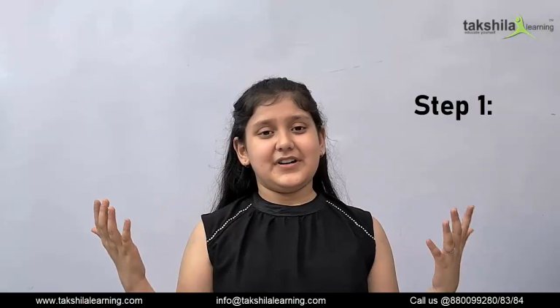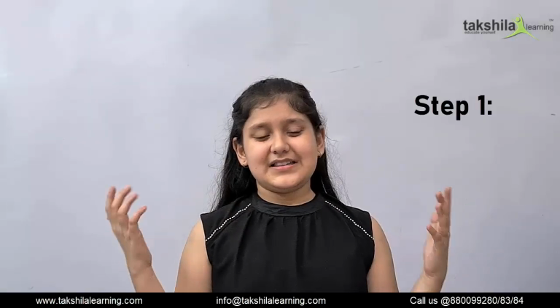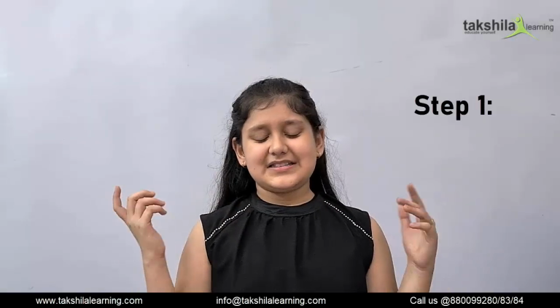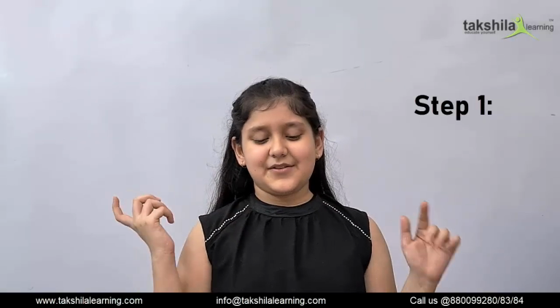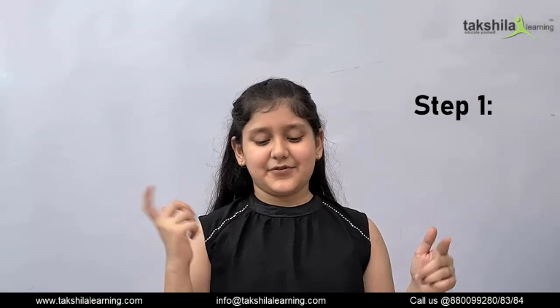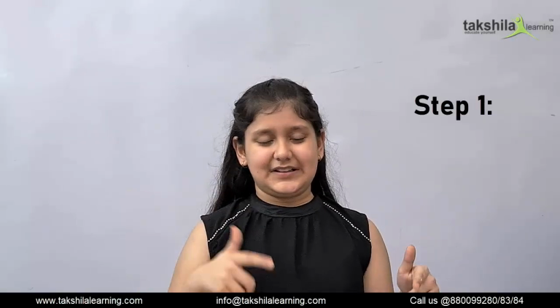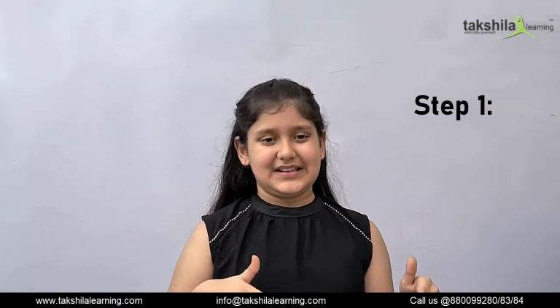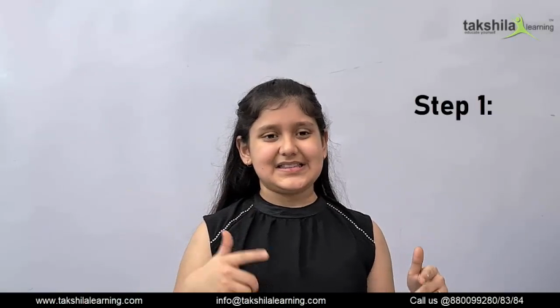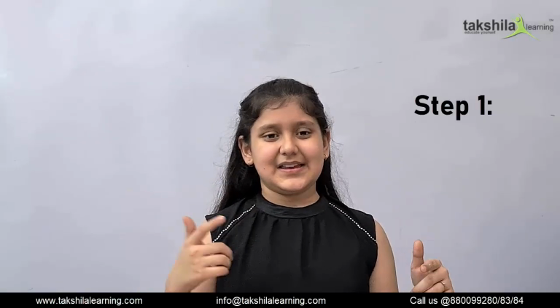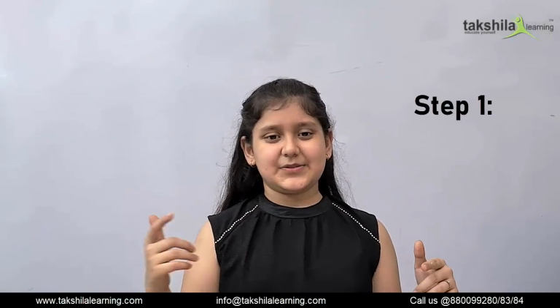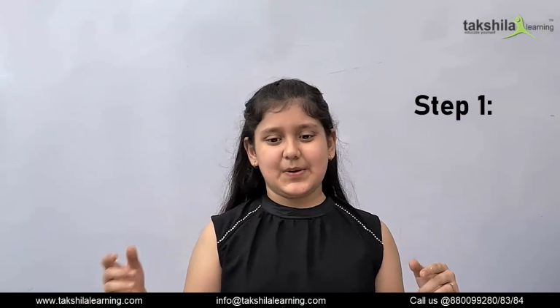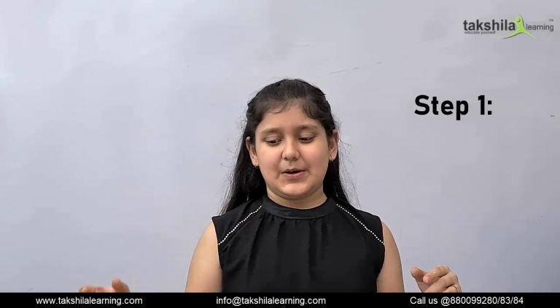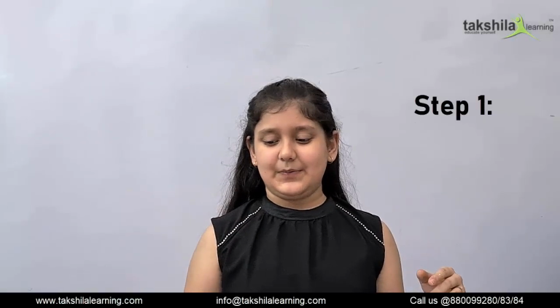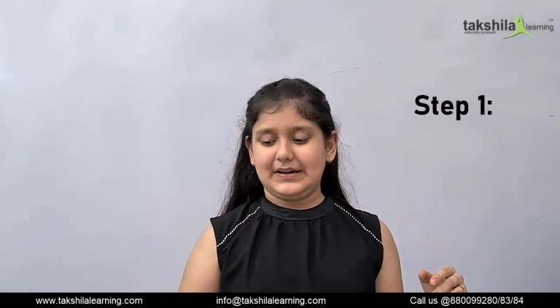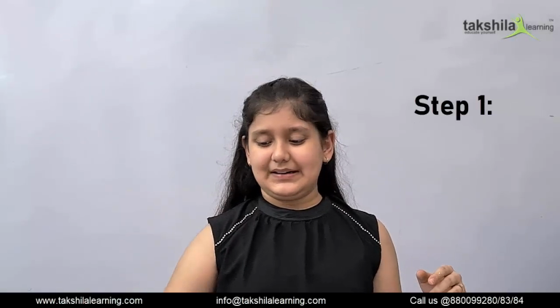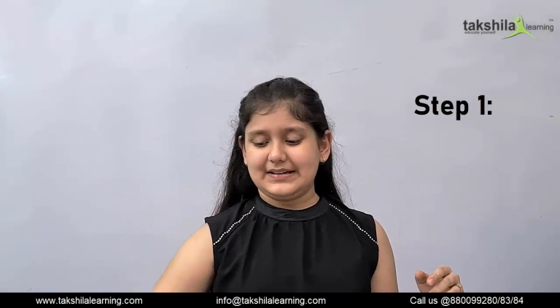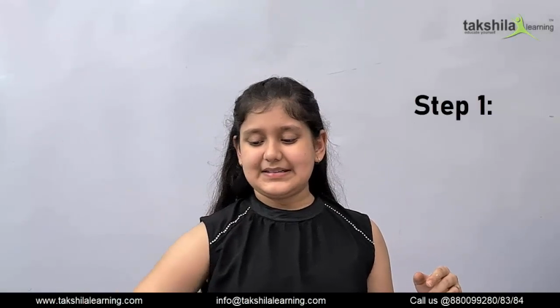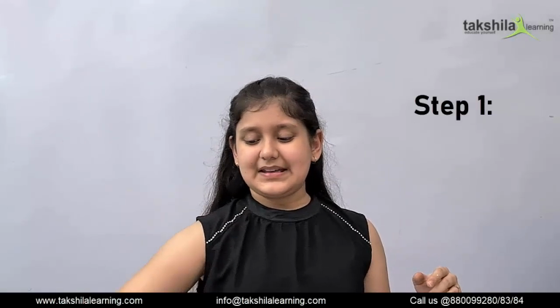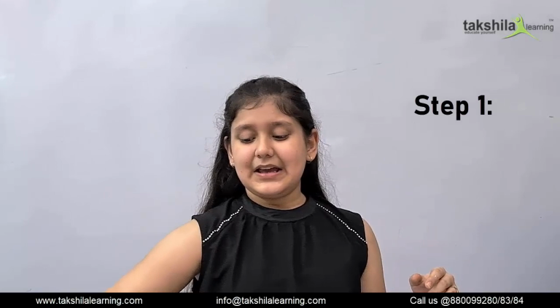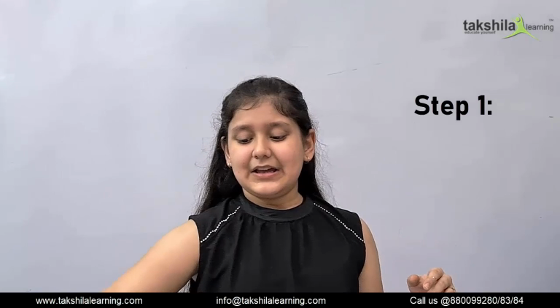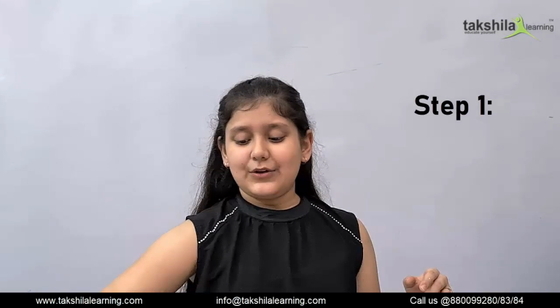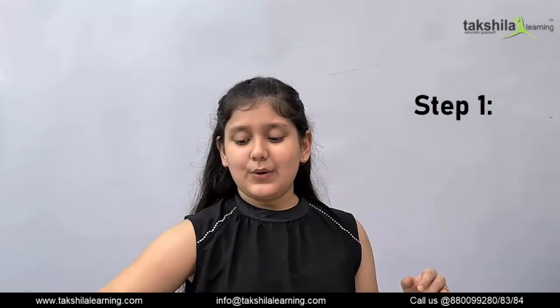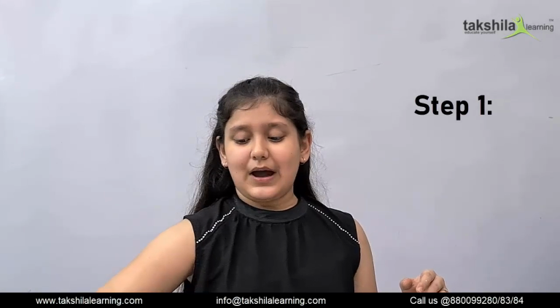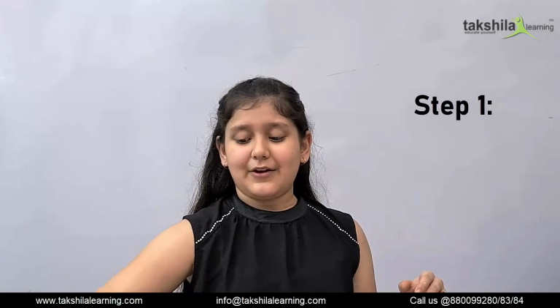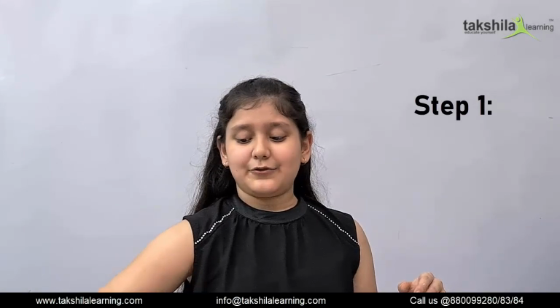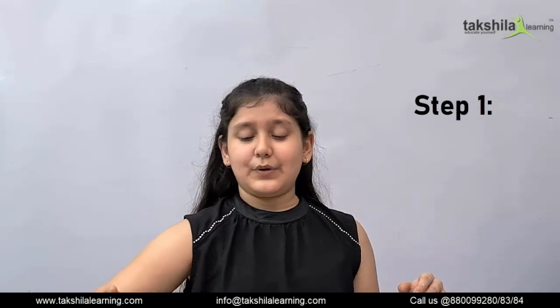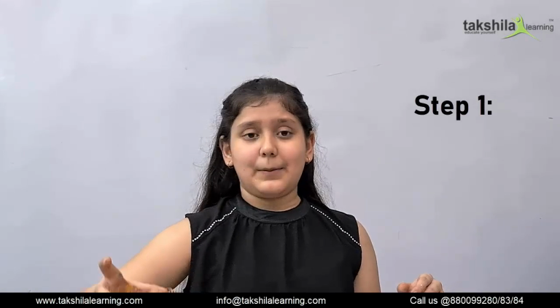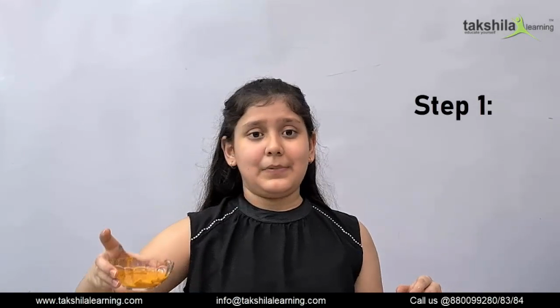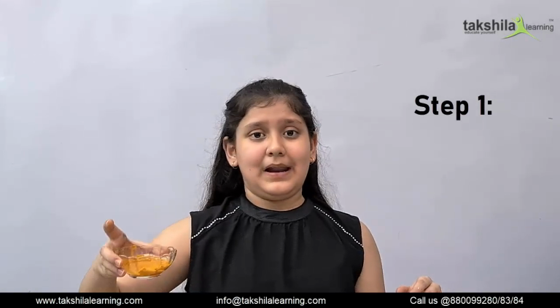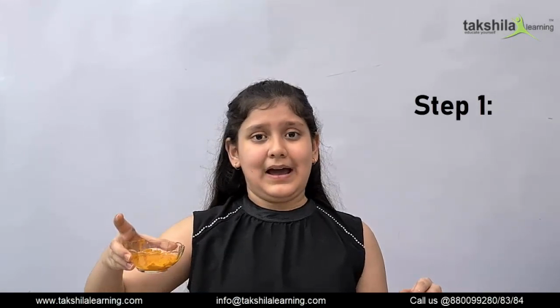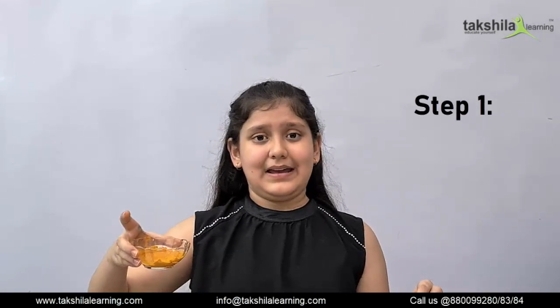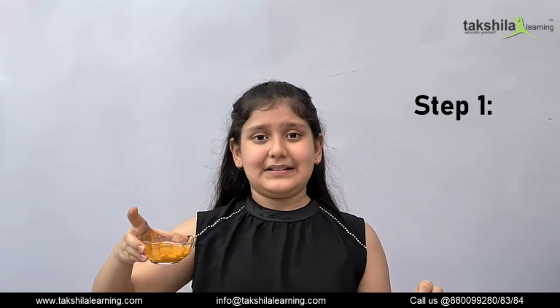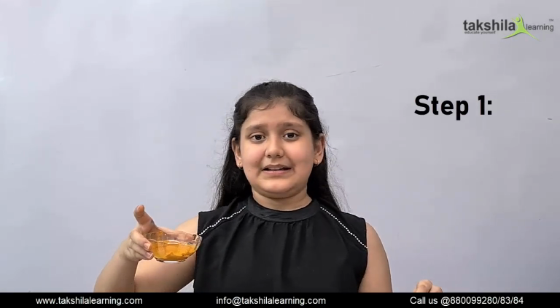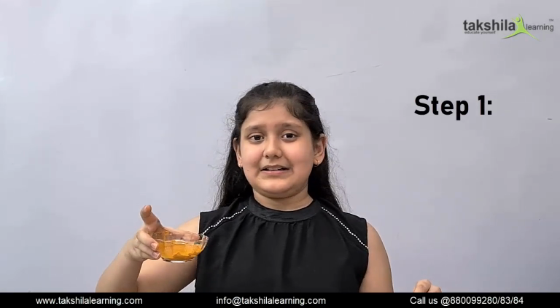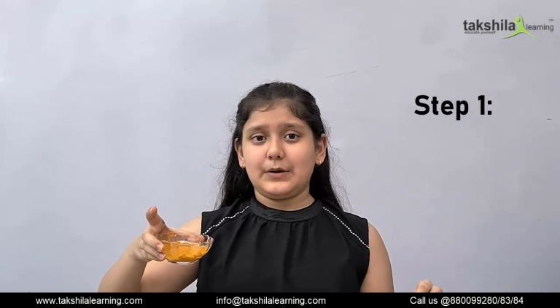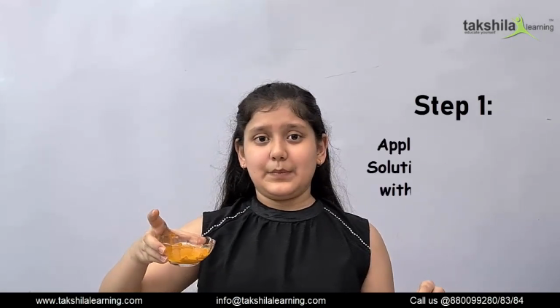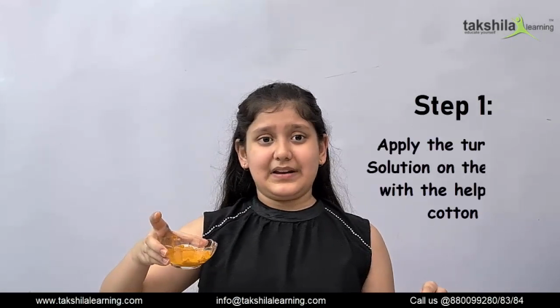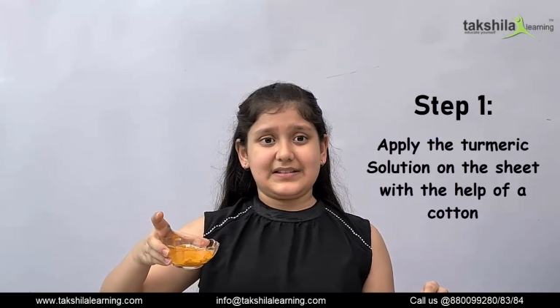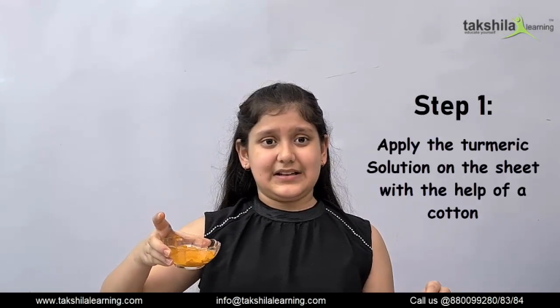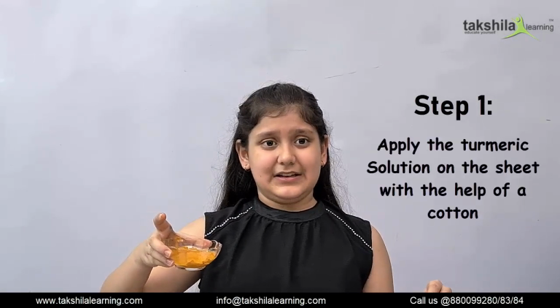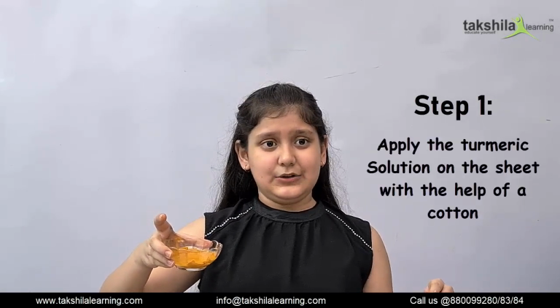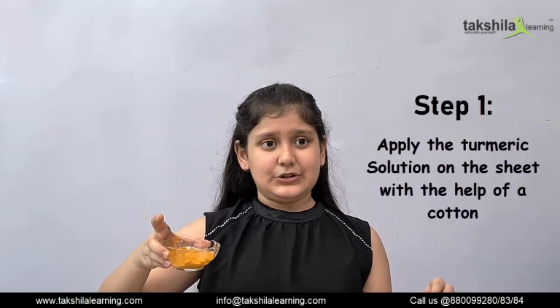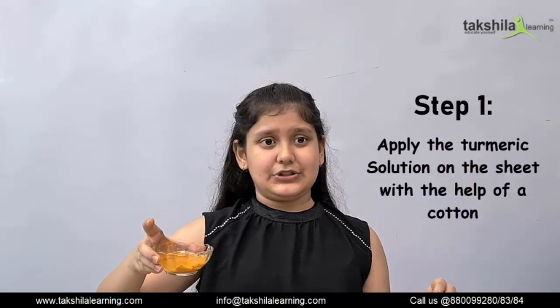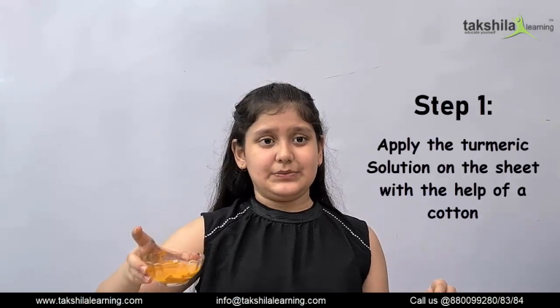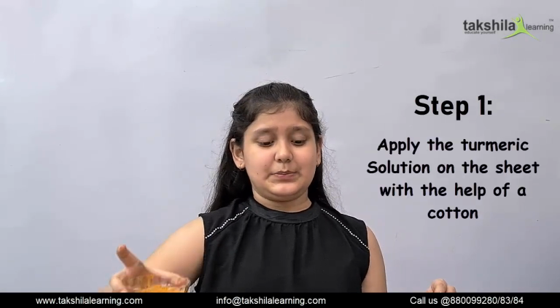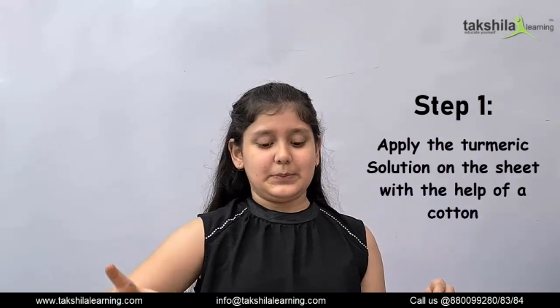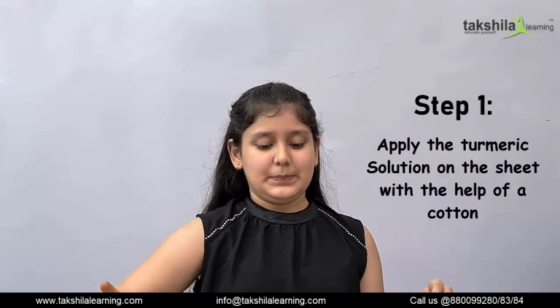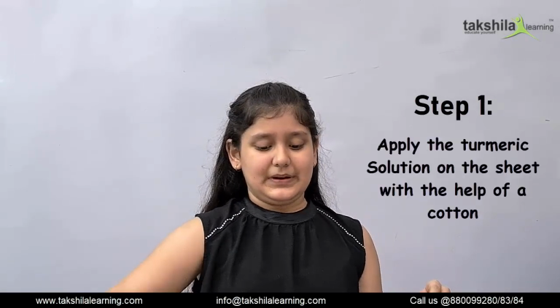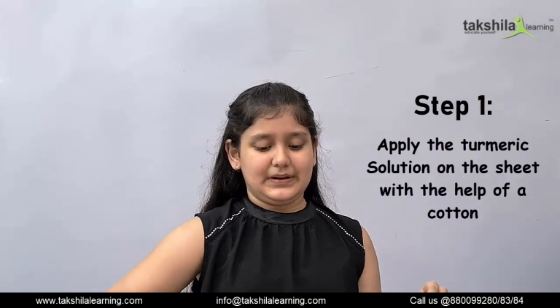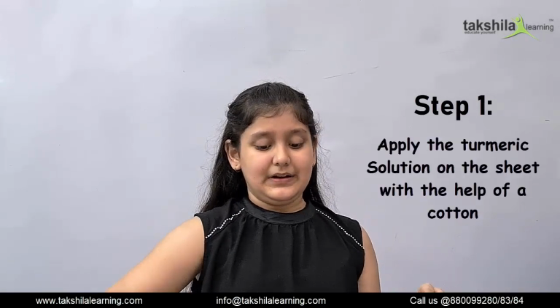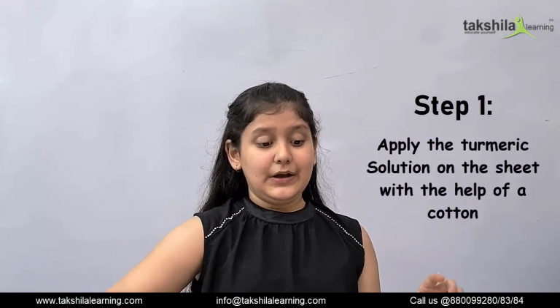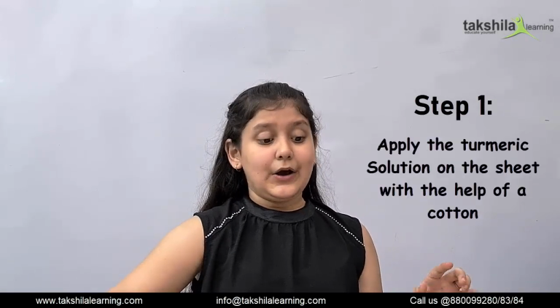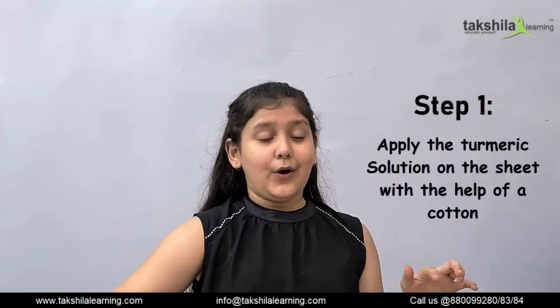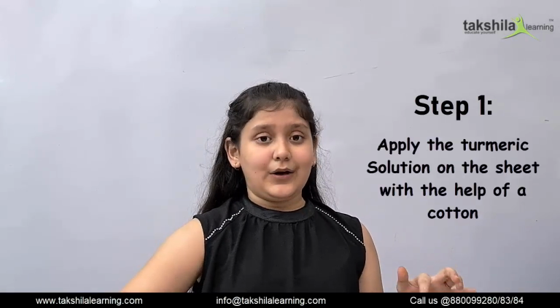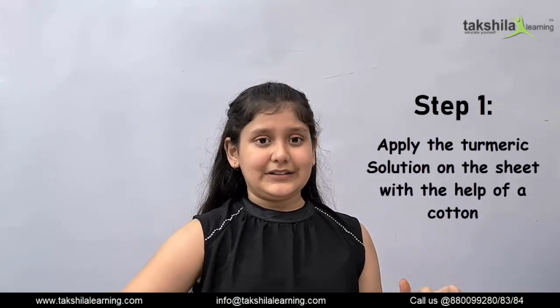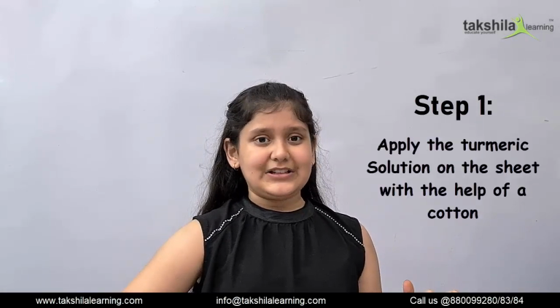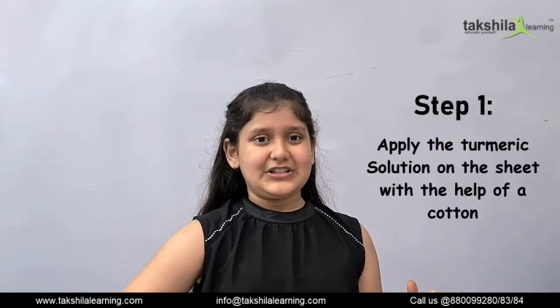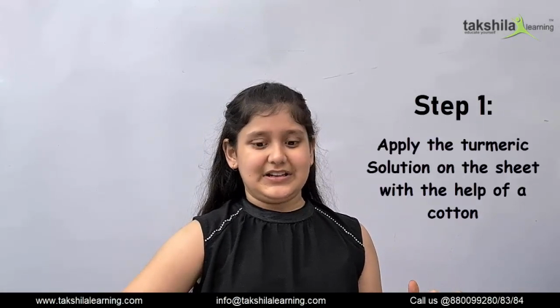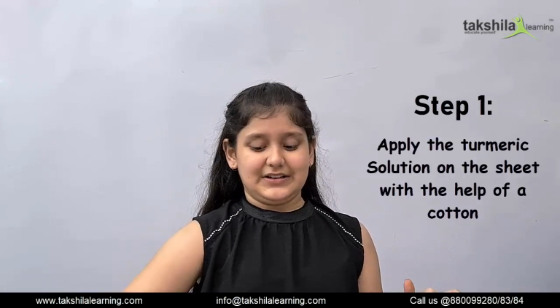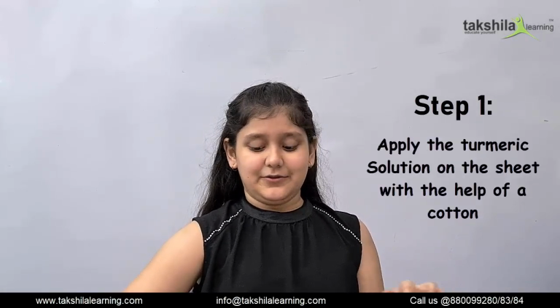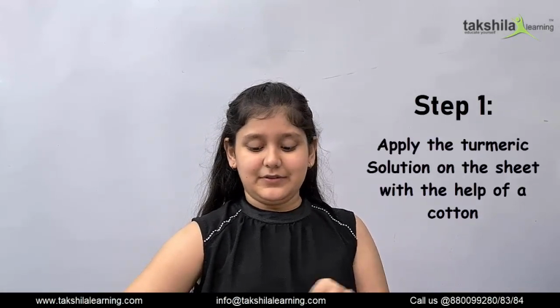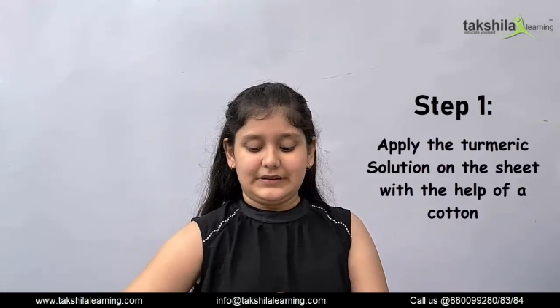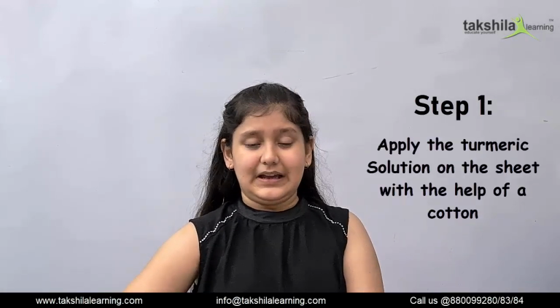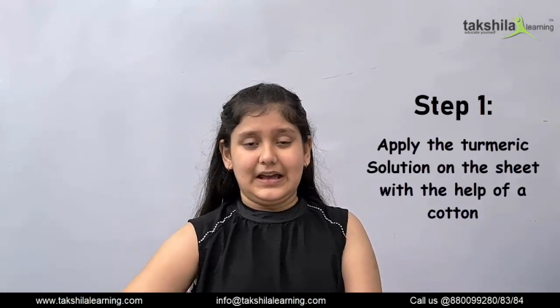The first step for this experiment is you have to apply the turmeric solution prepared on the sheet with the help of a cotton.